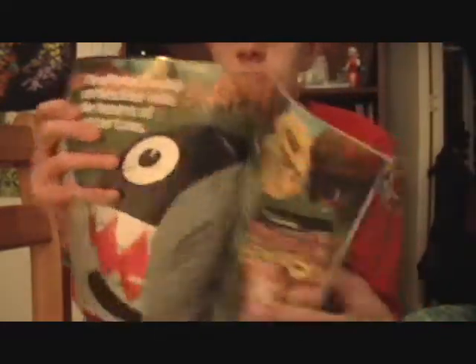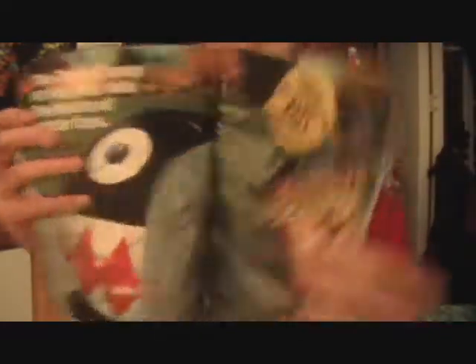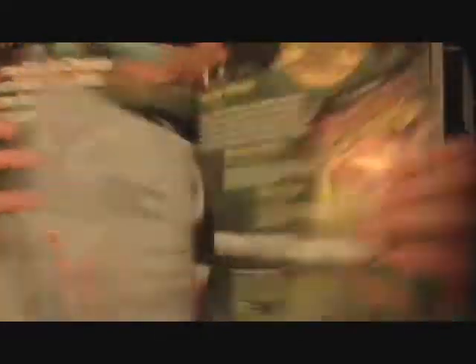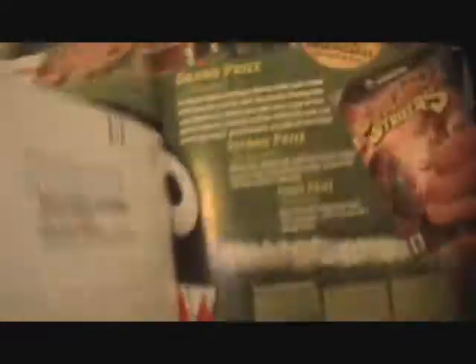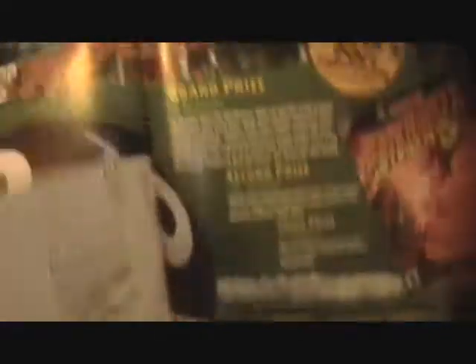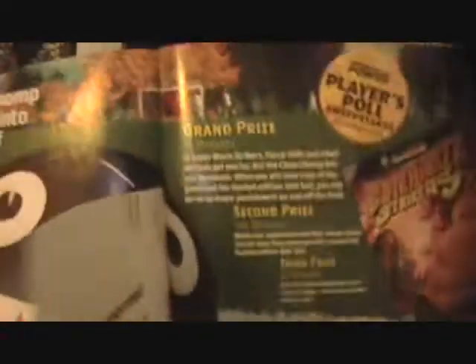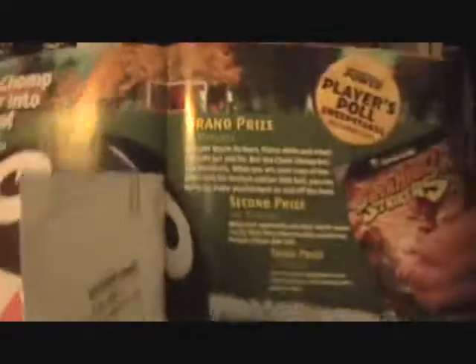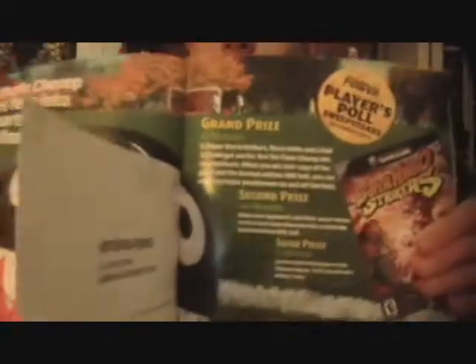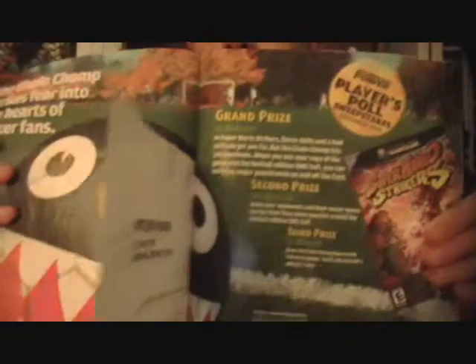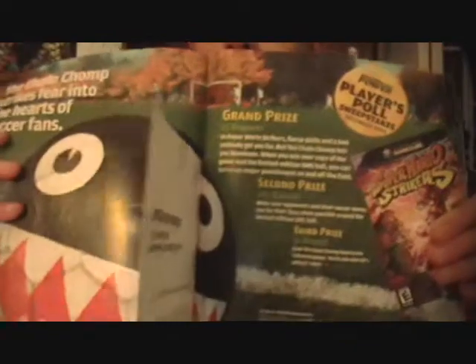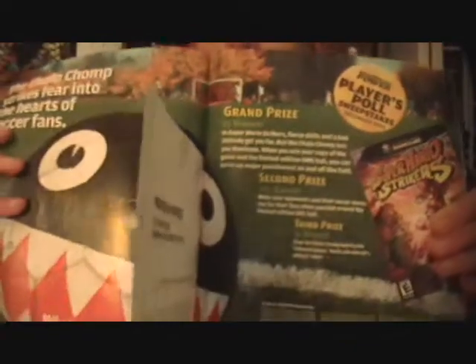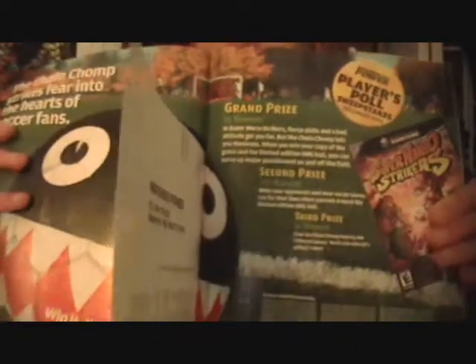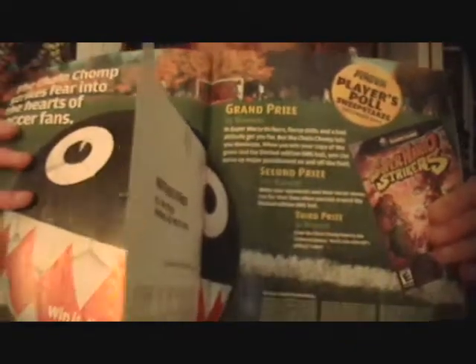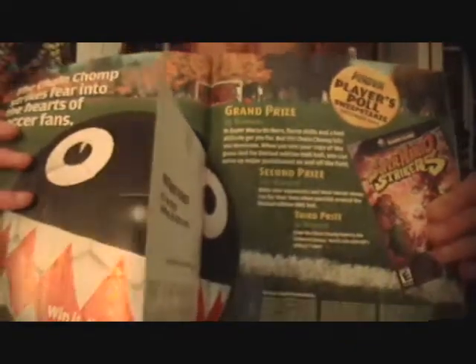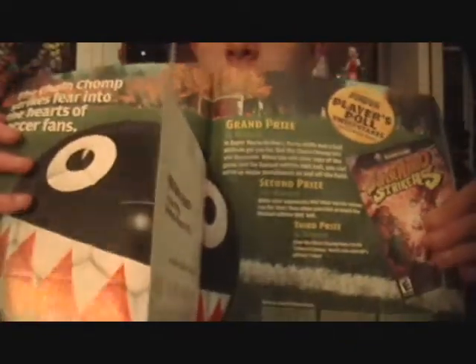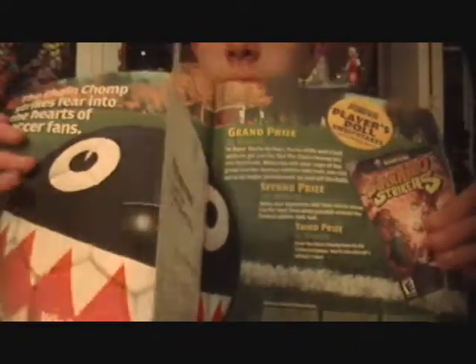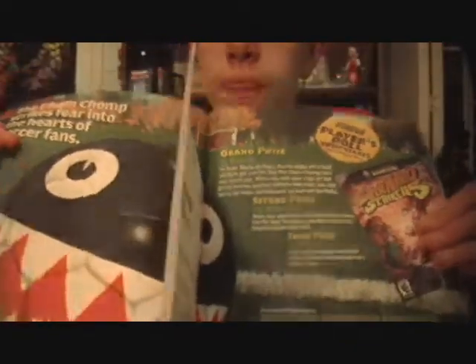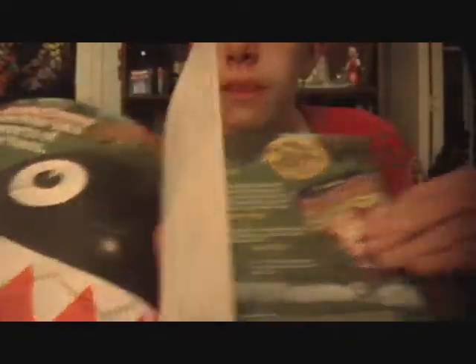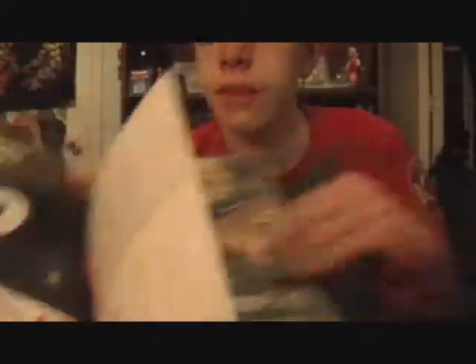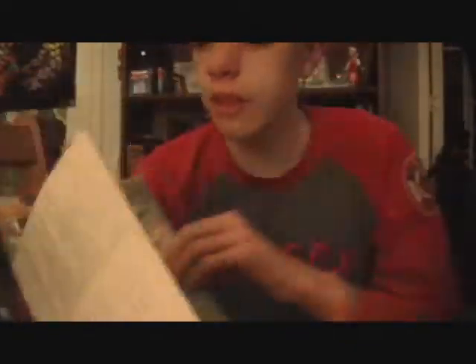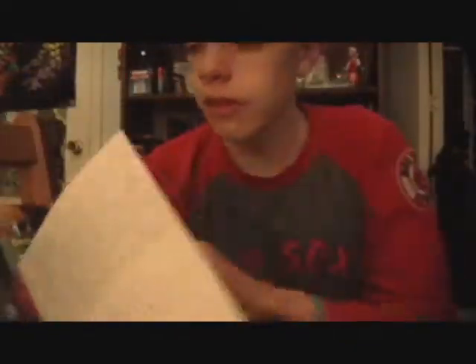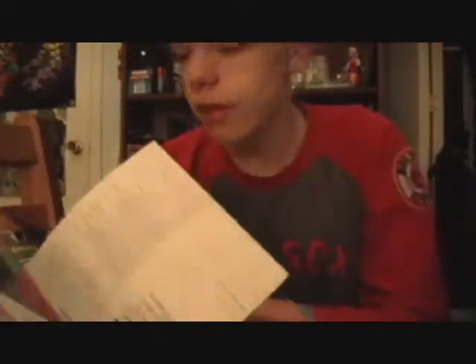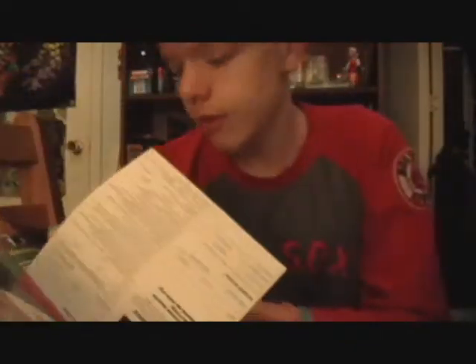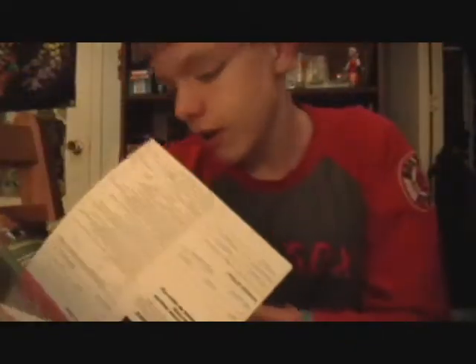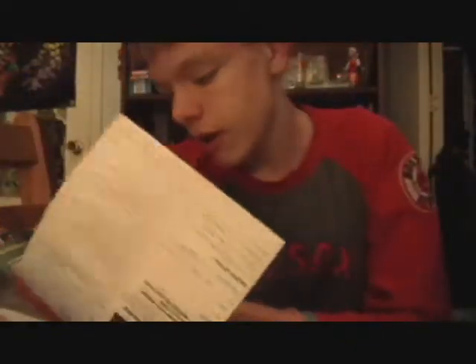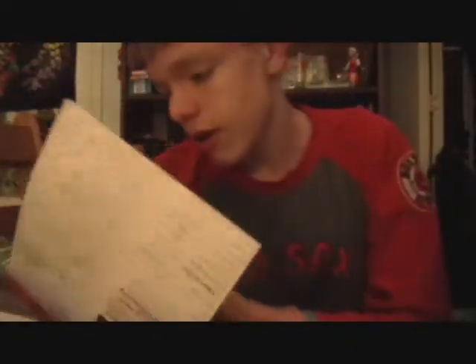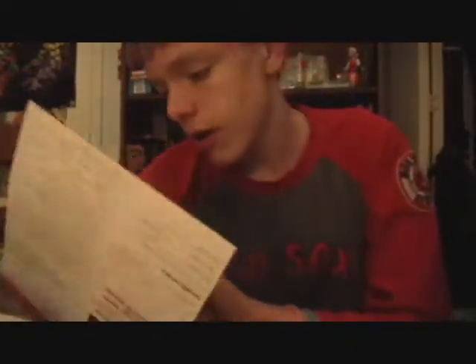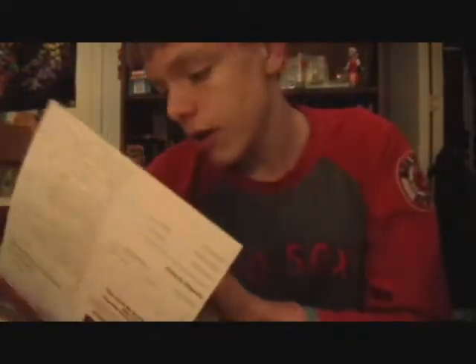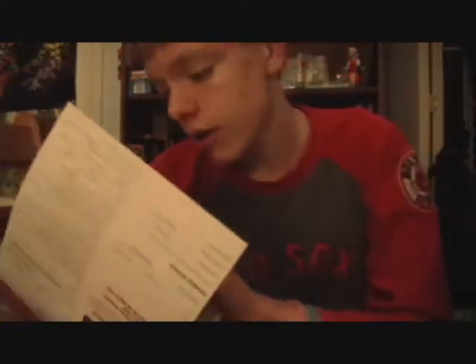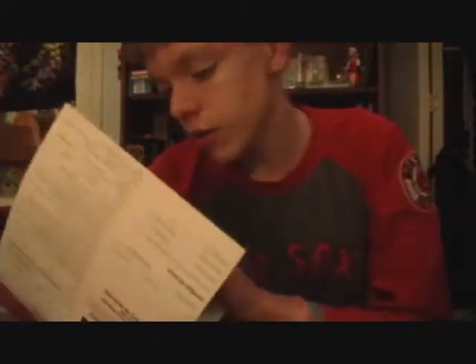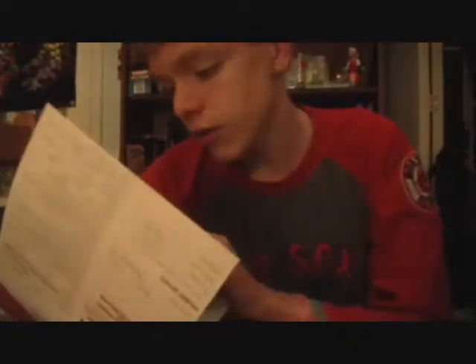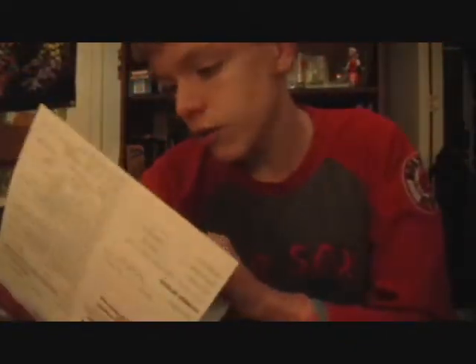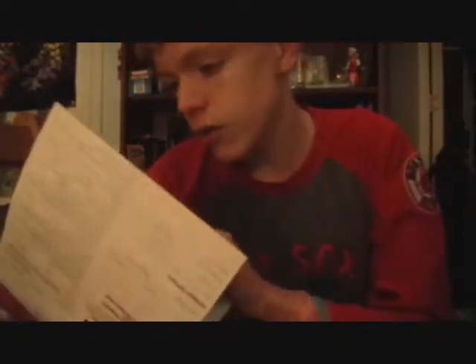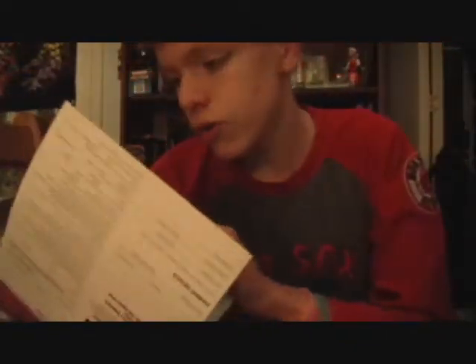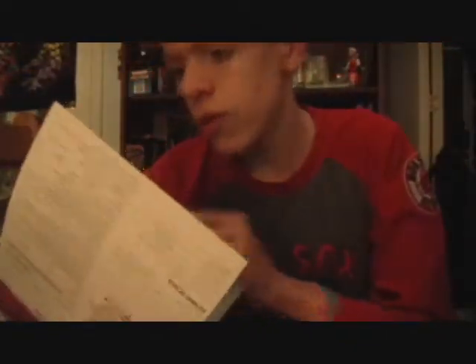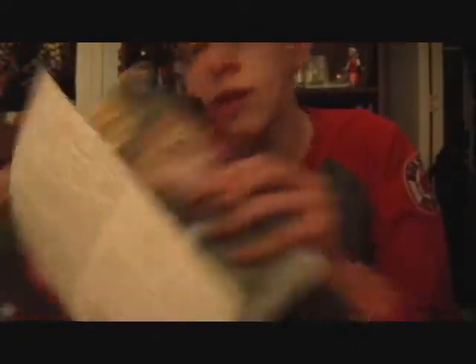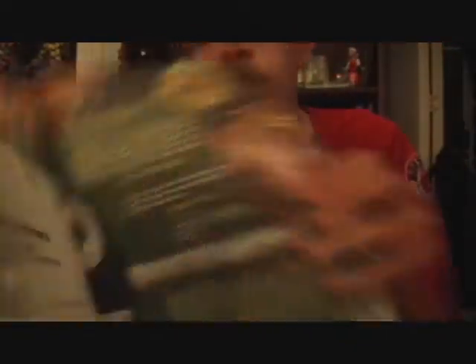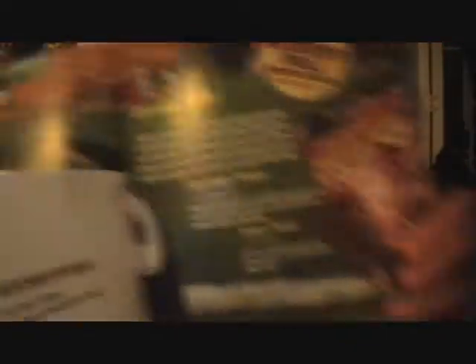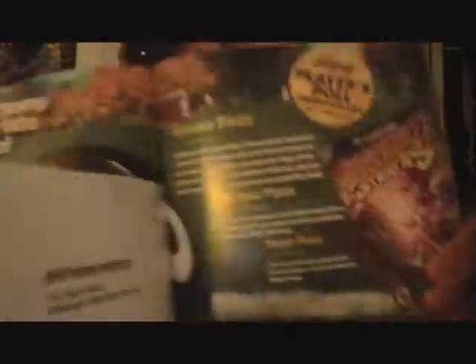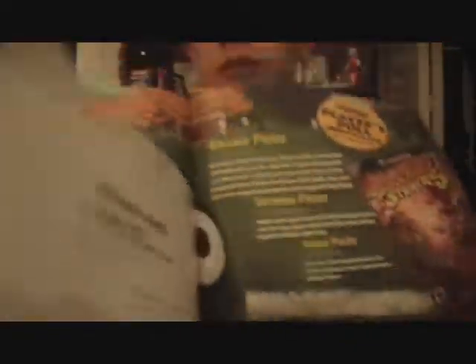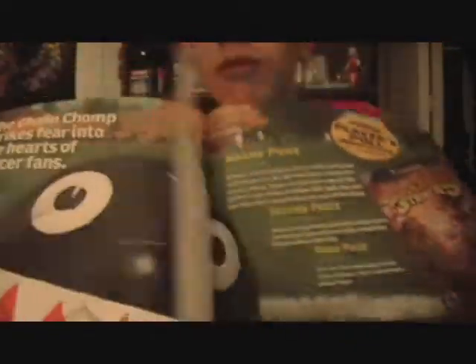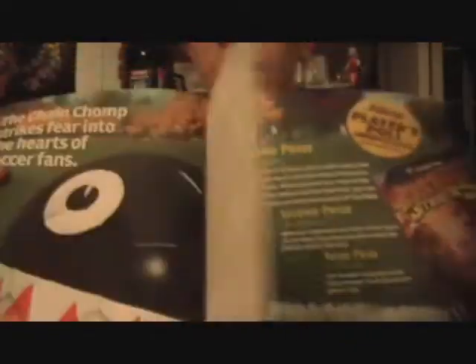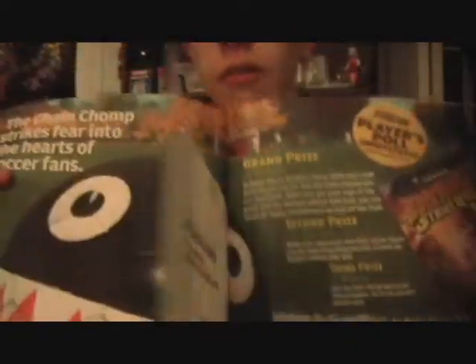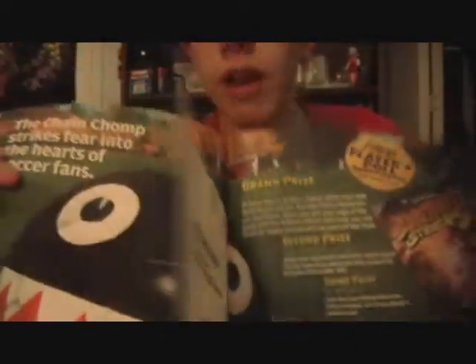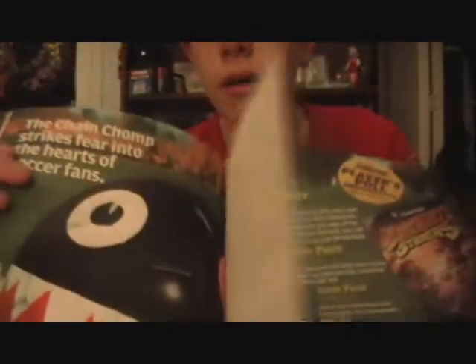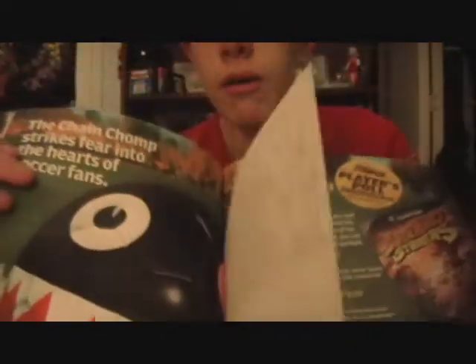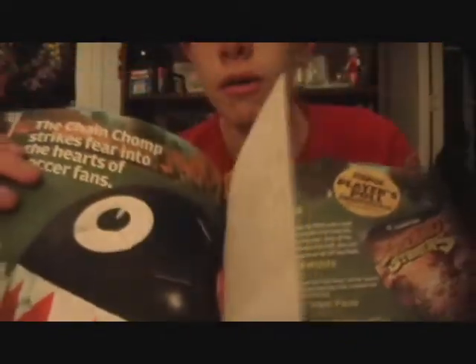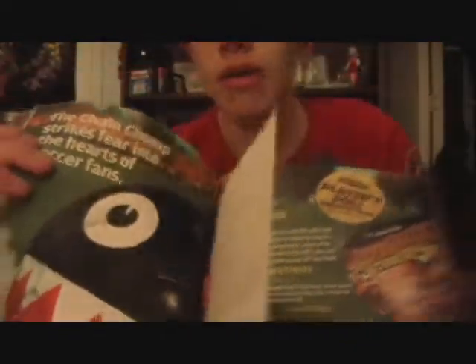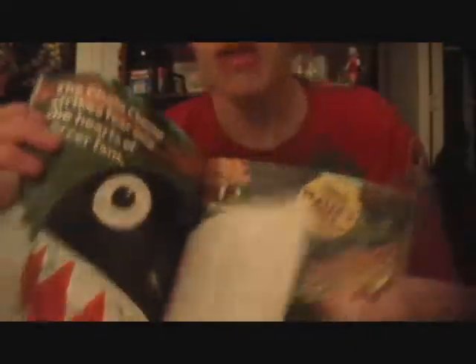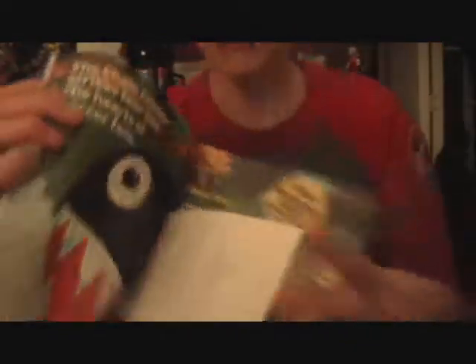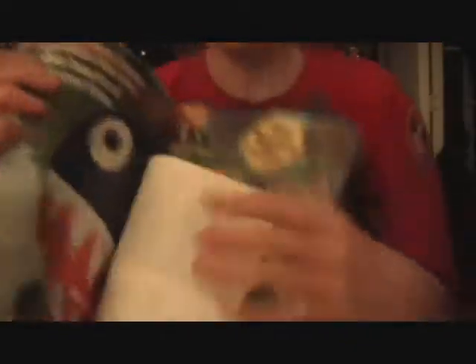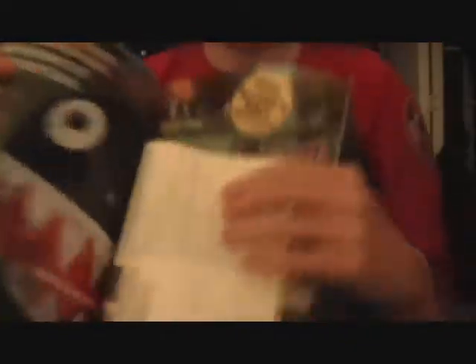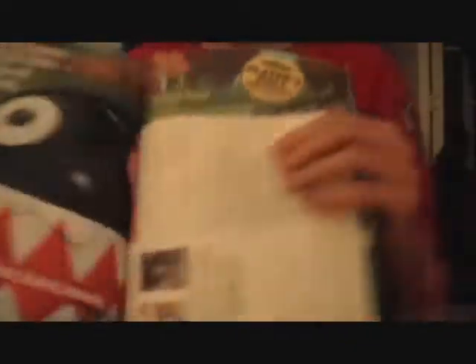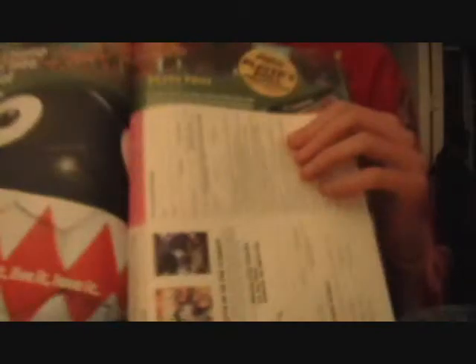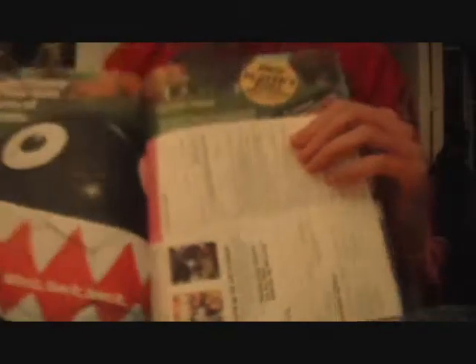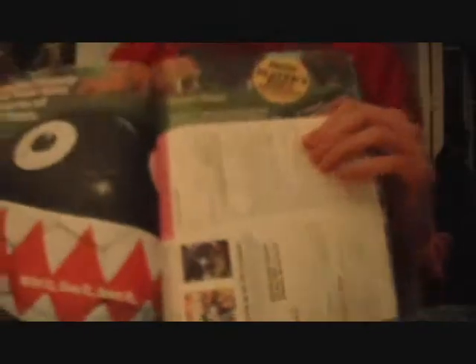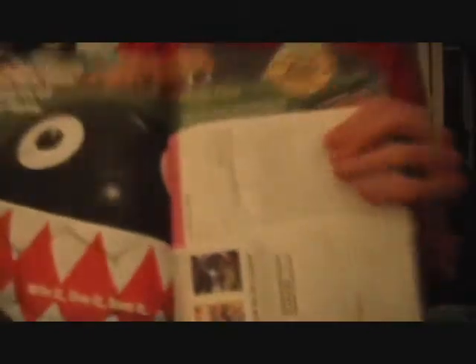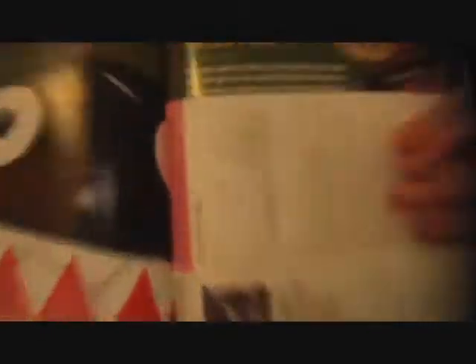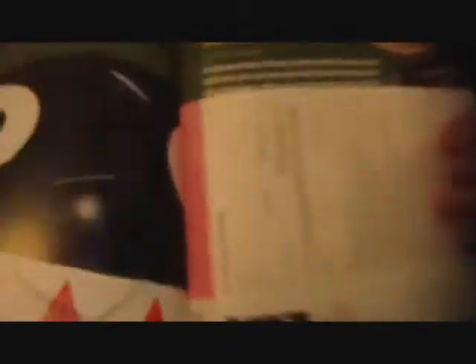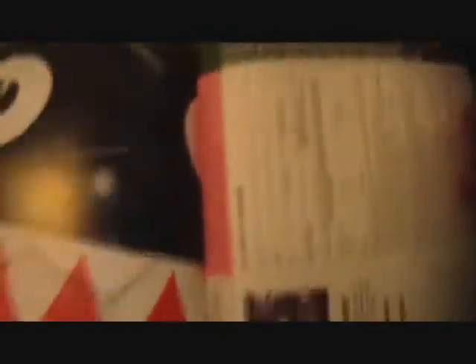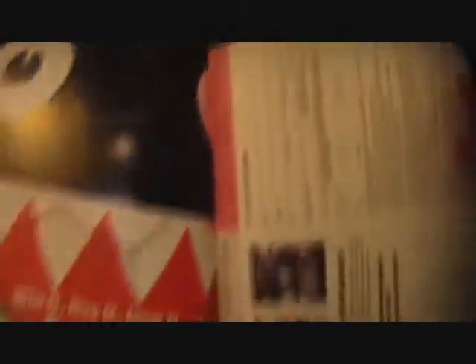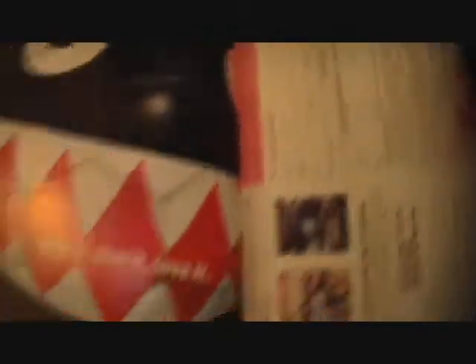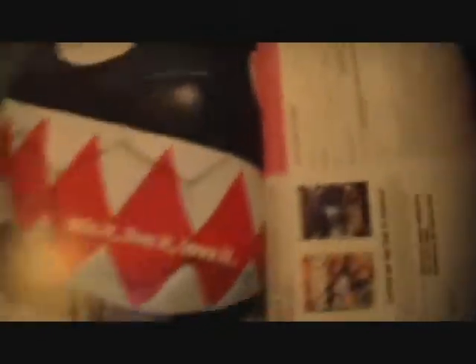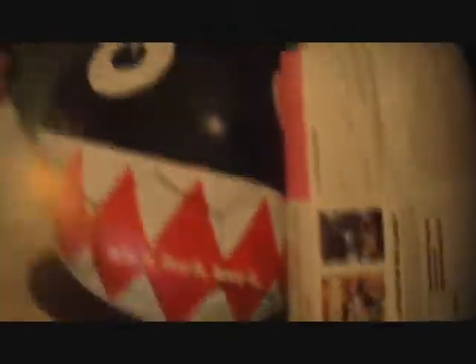And here it is — in the player's poll, it says 125 were given out. There it is.